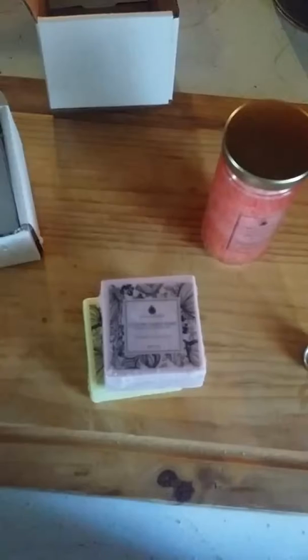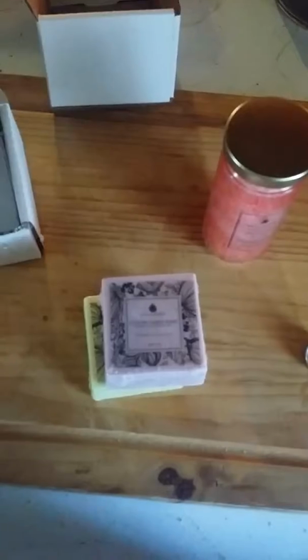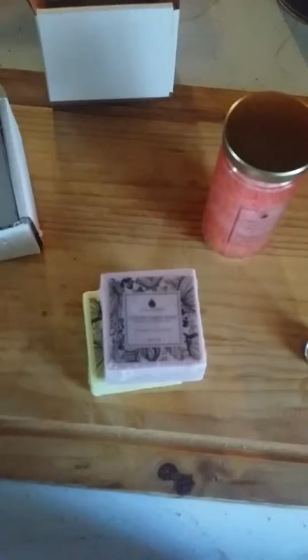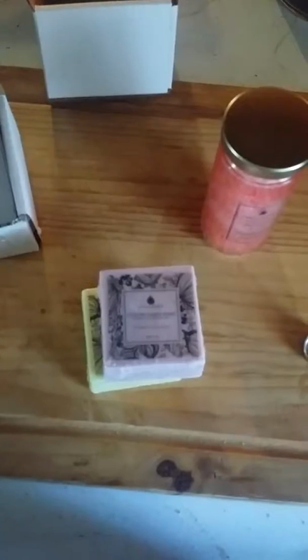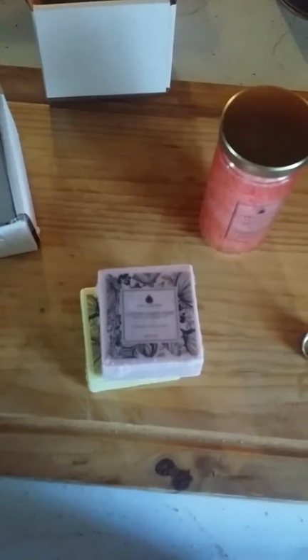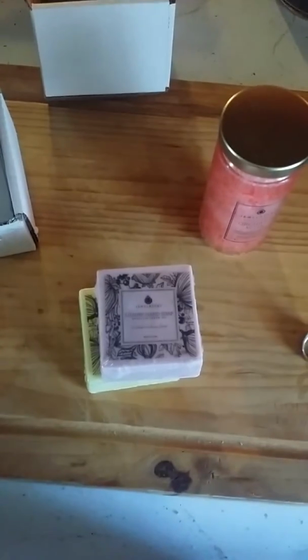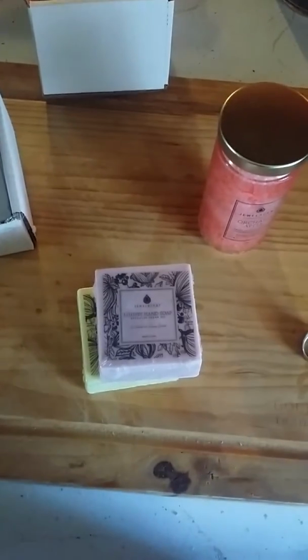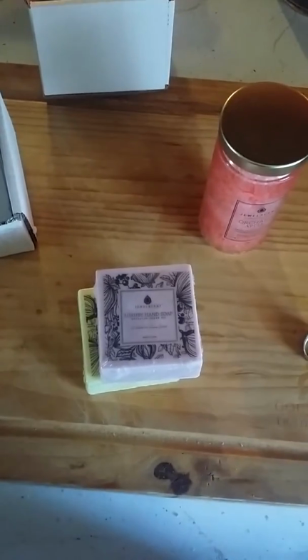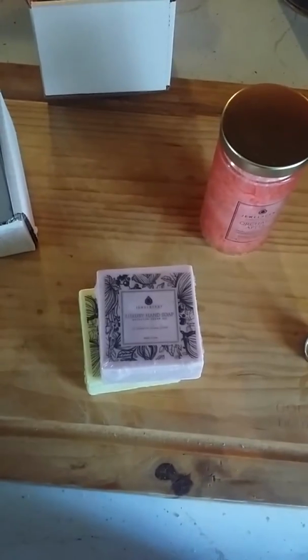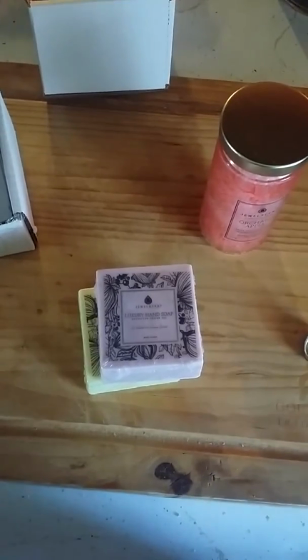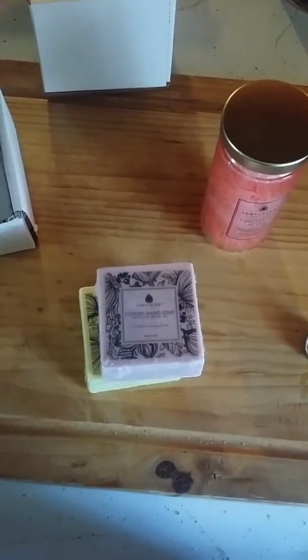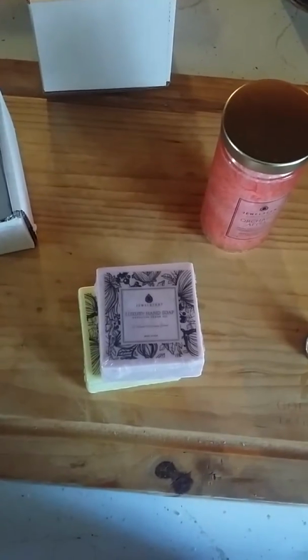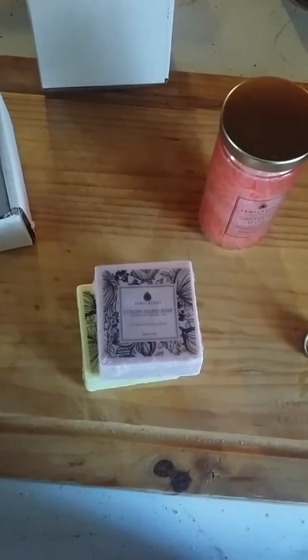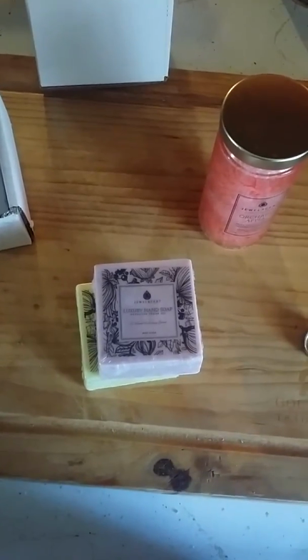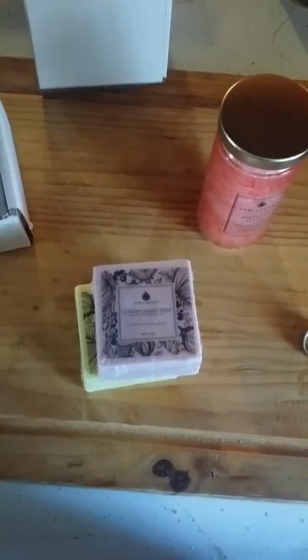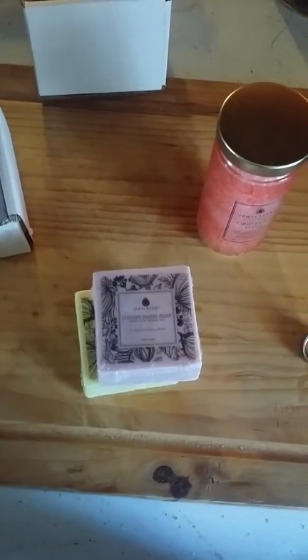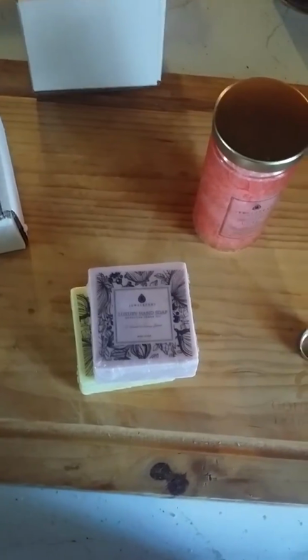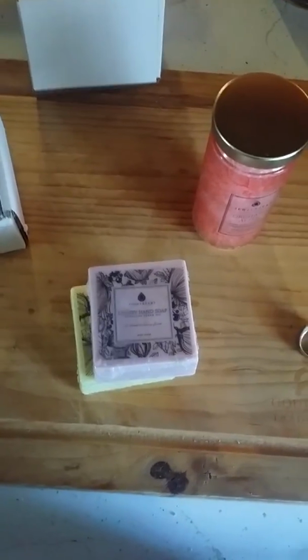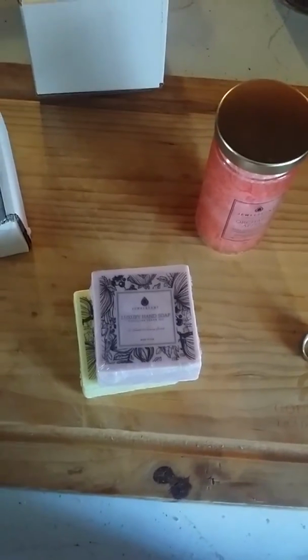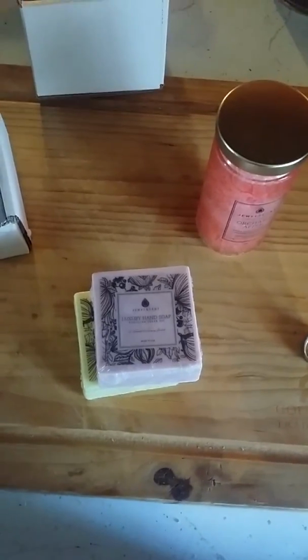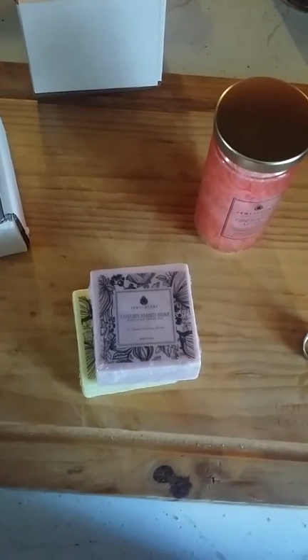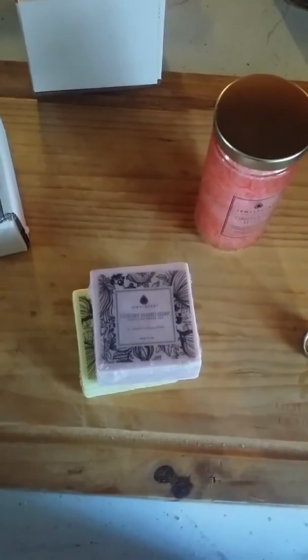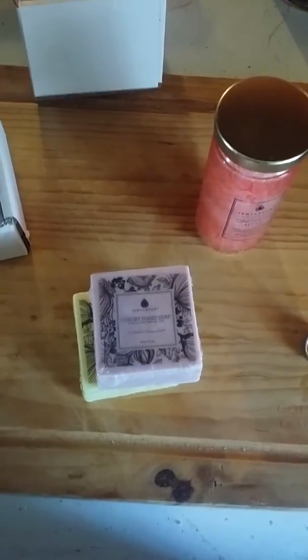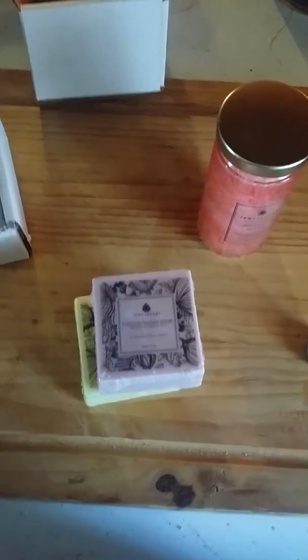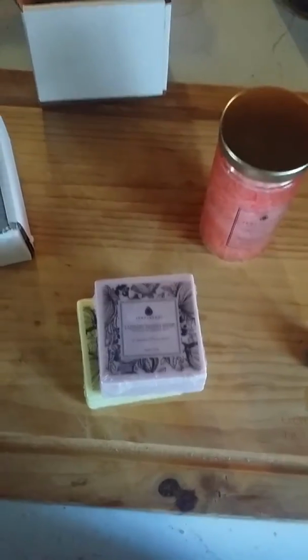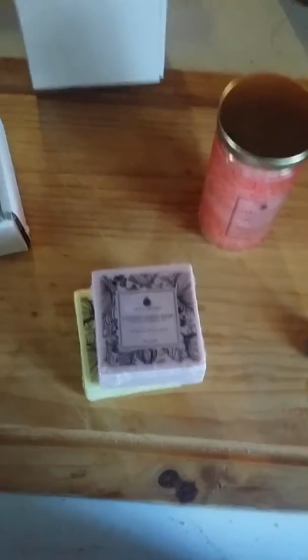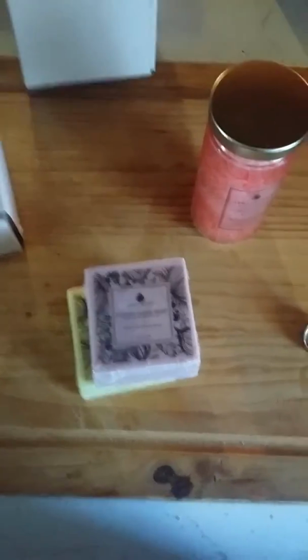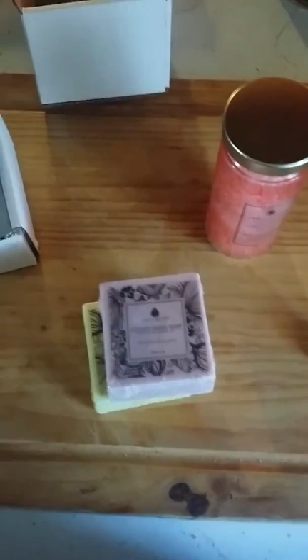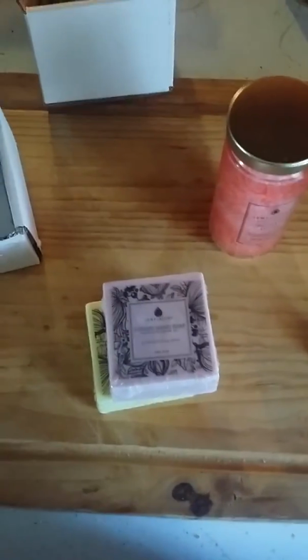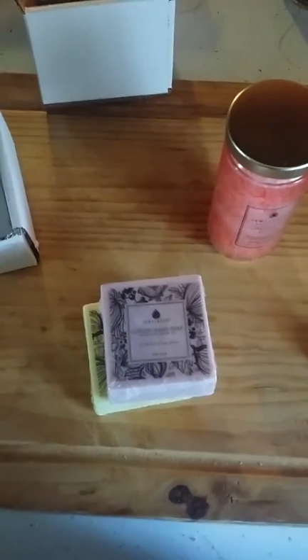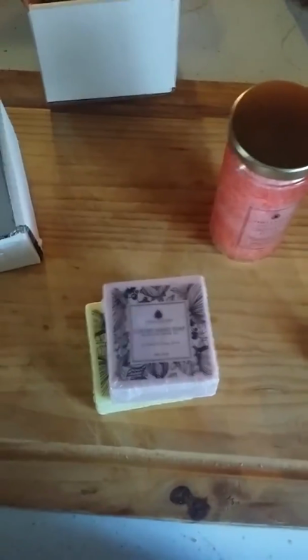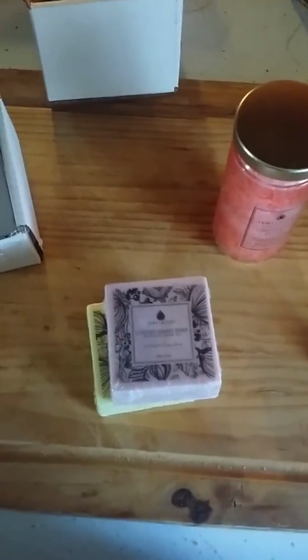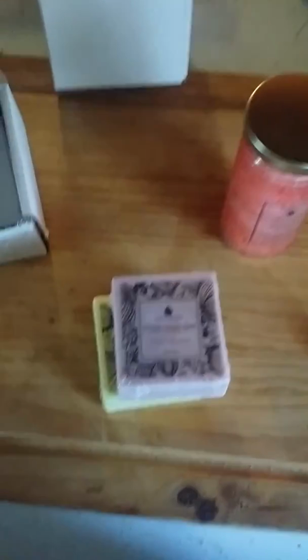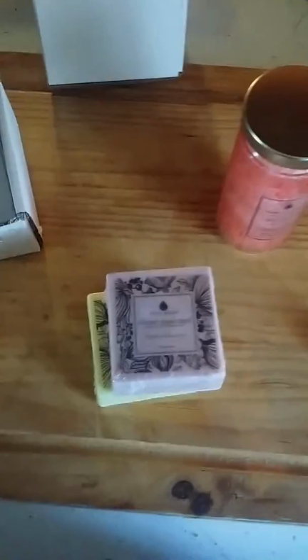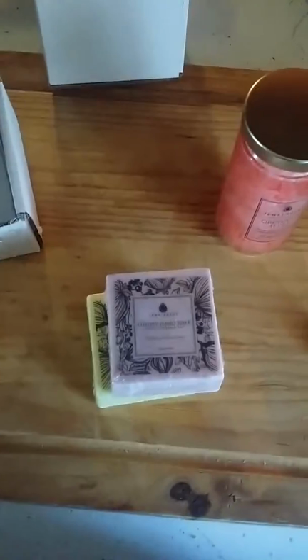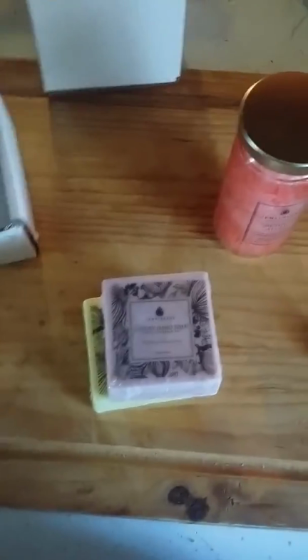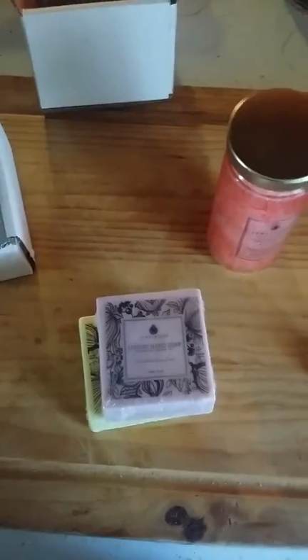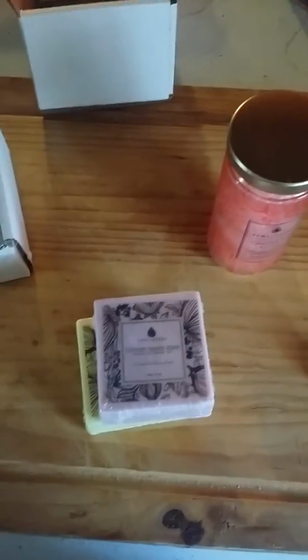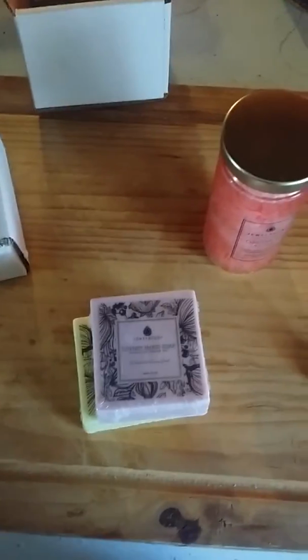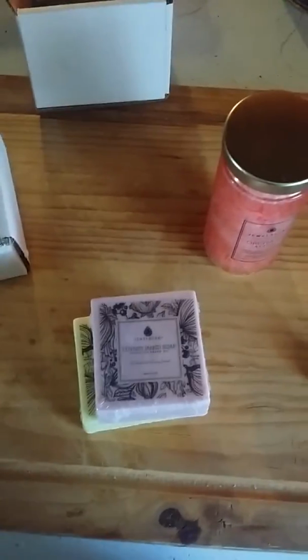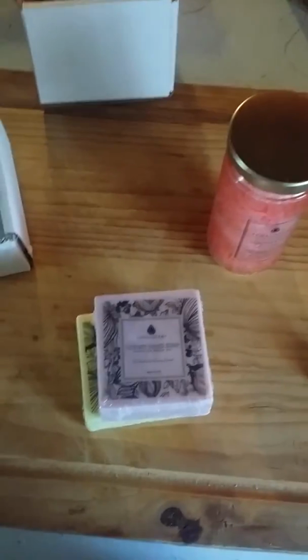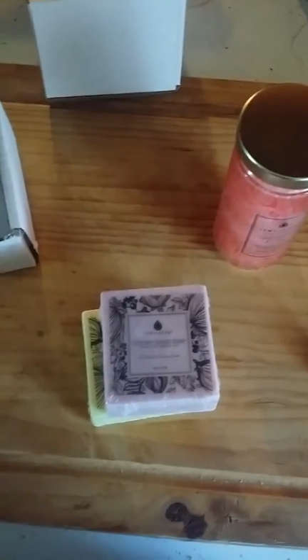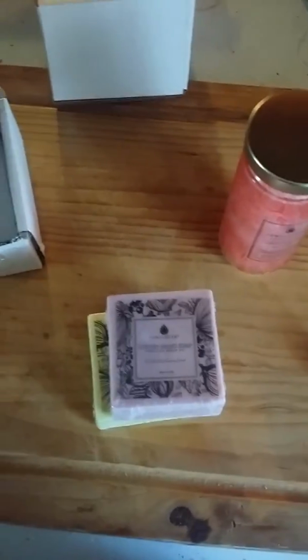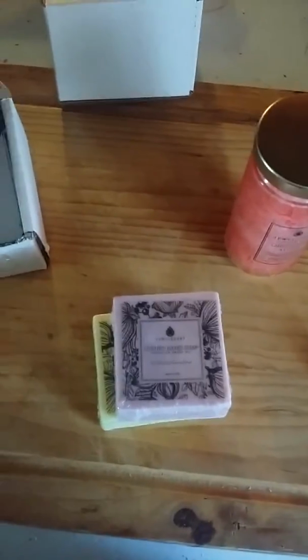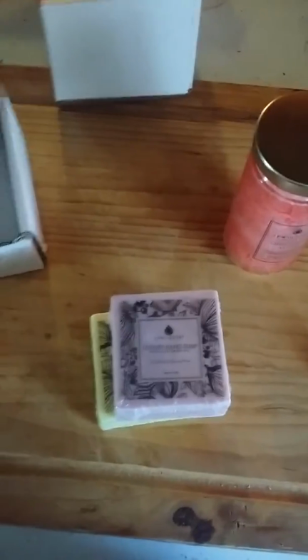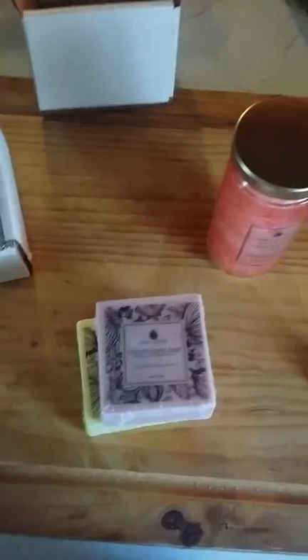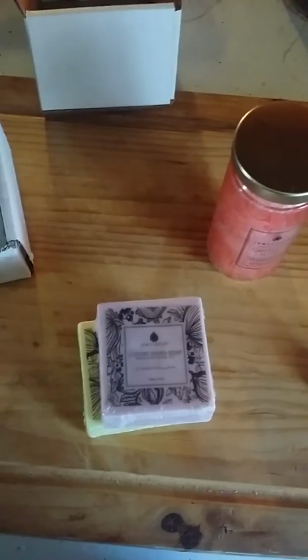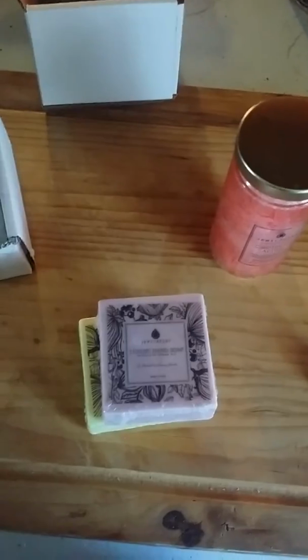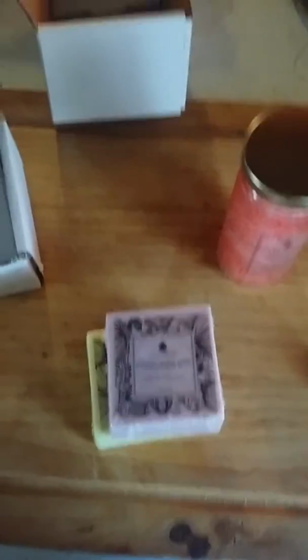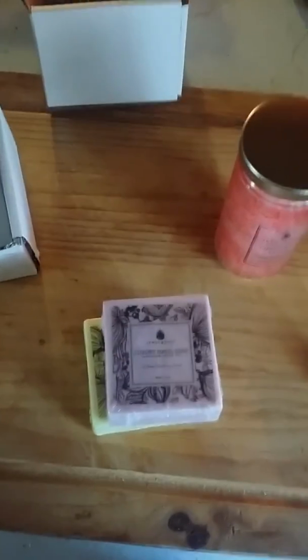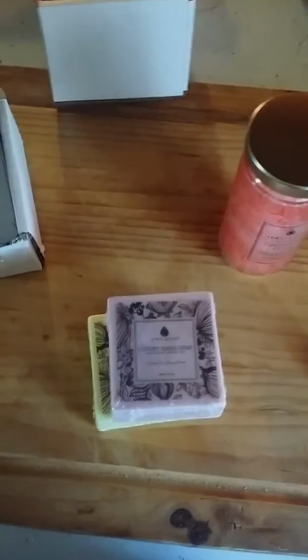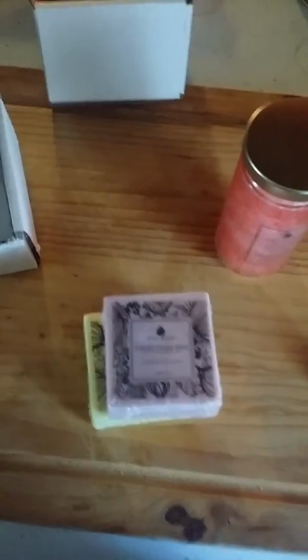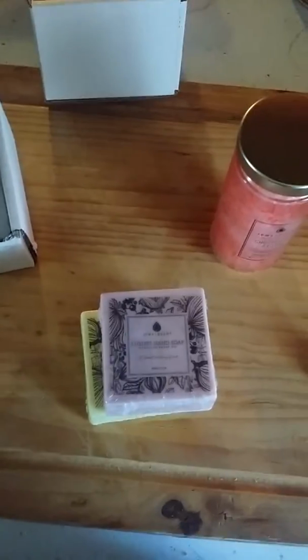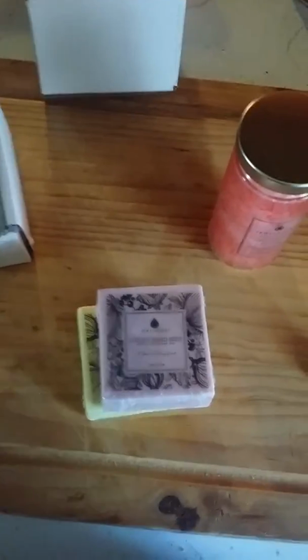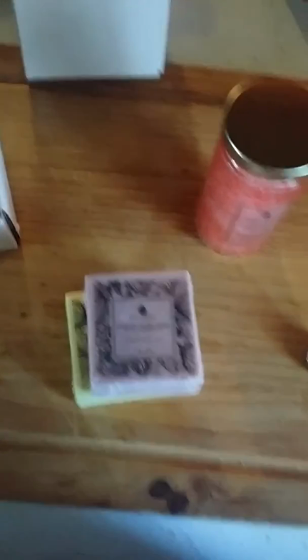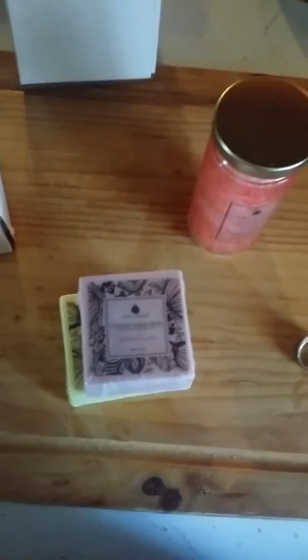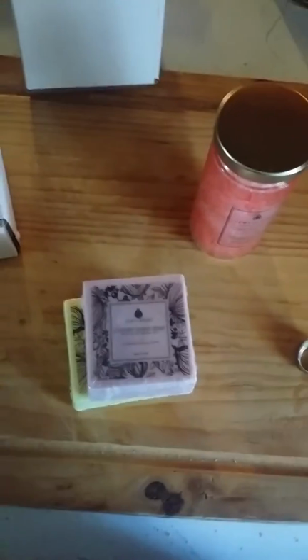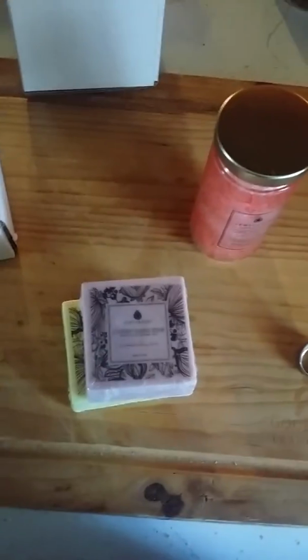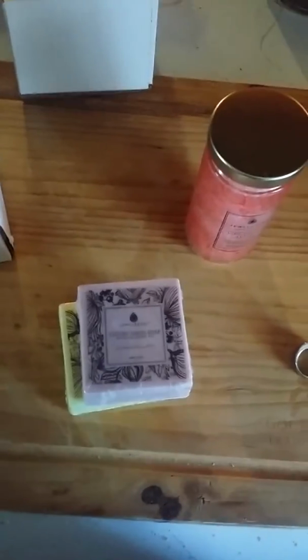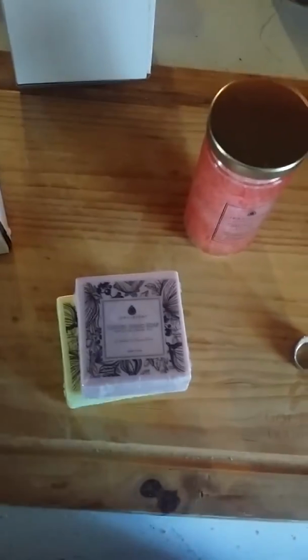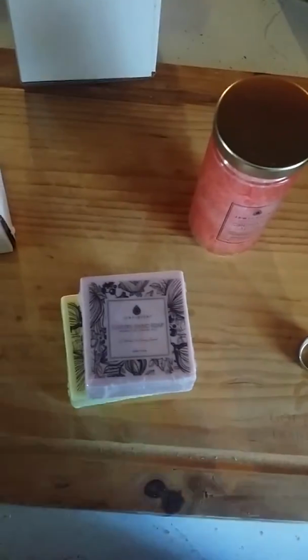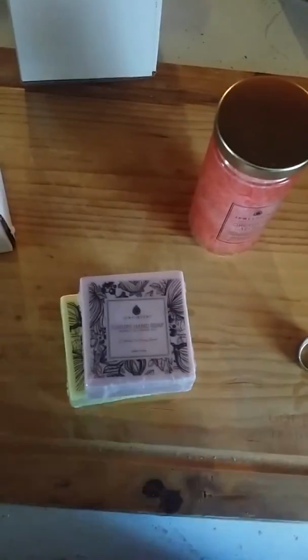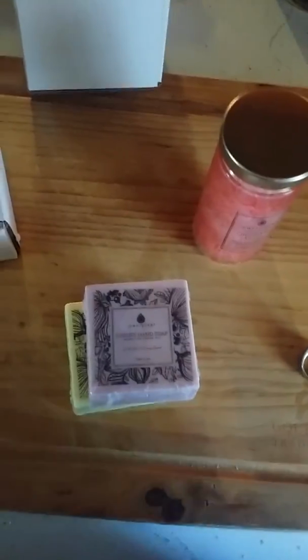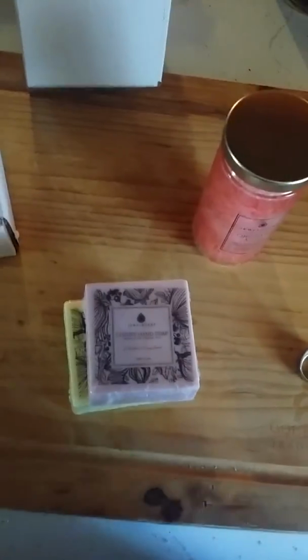Hi guys, Amy Hall here. I just wanted to make a quick video of my very happy mail from JewelScent.